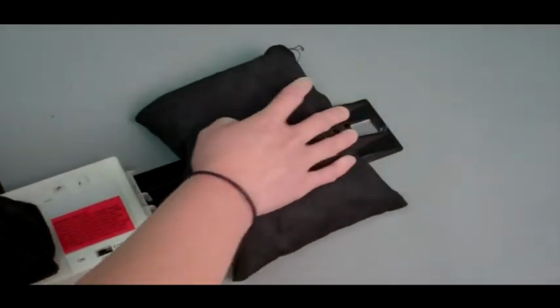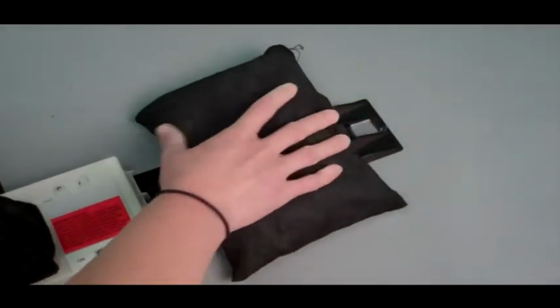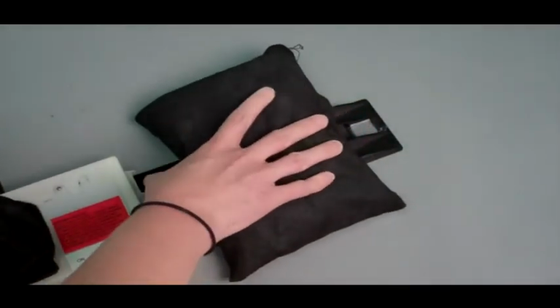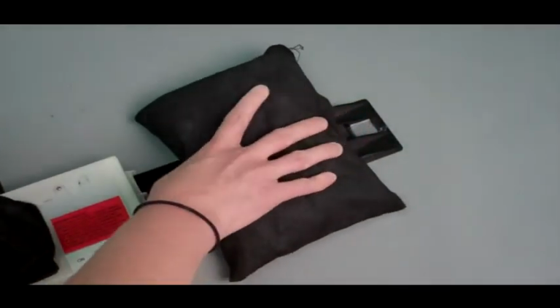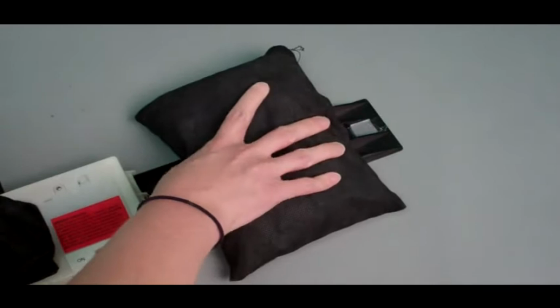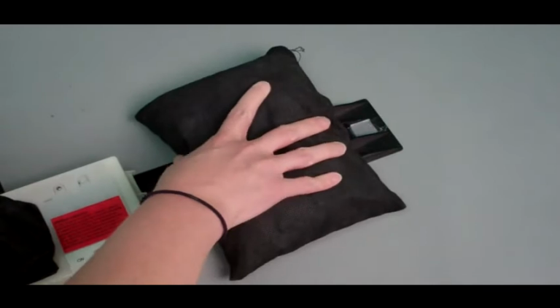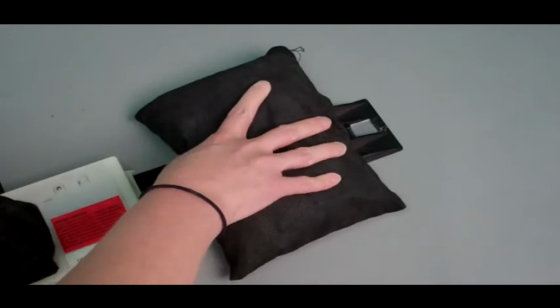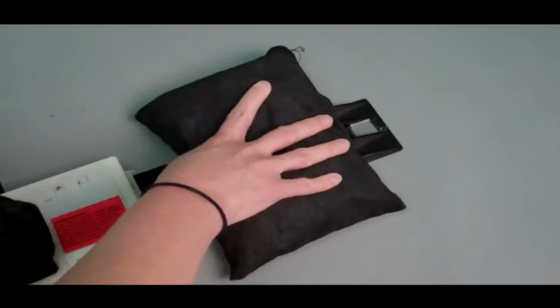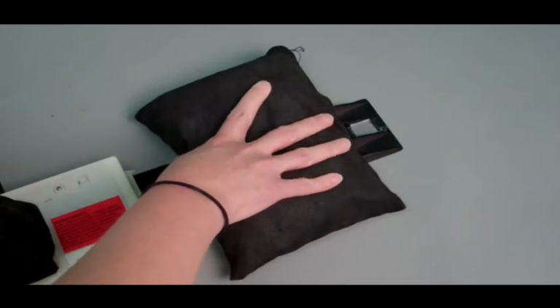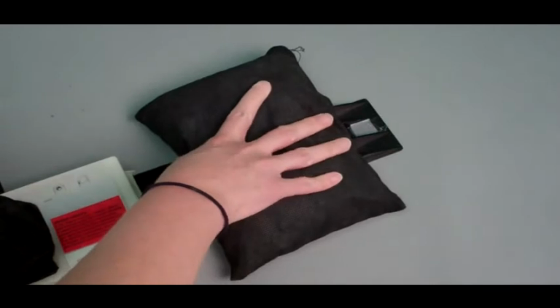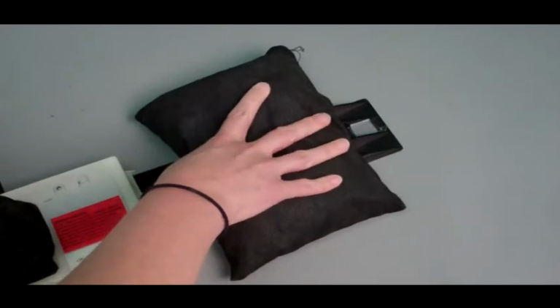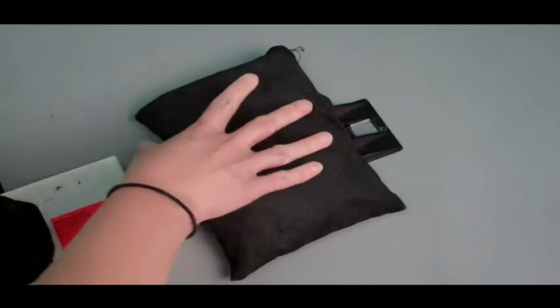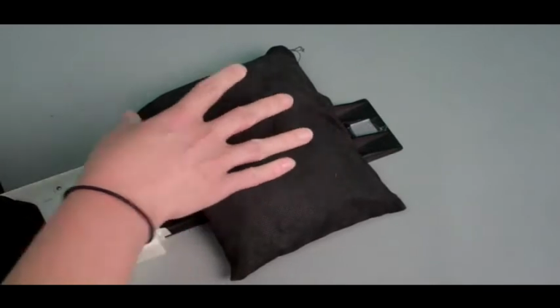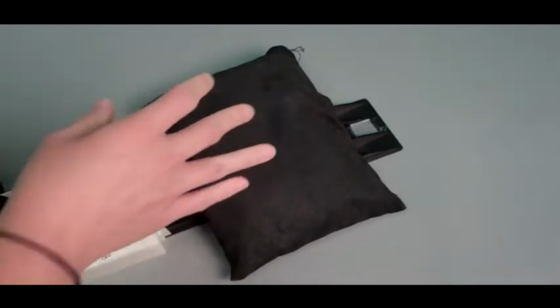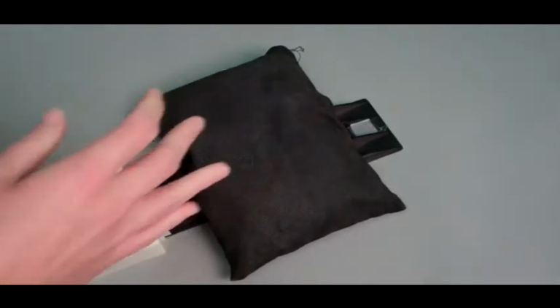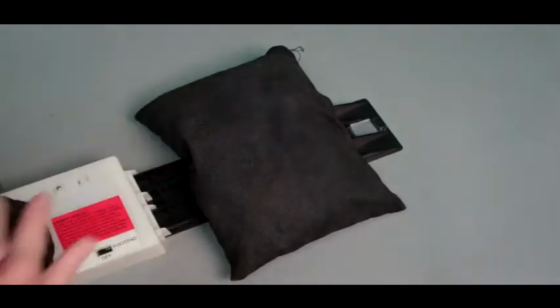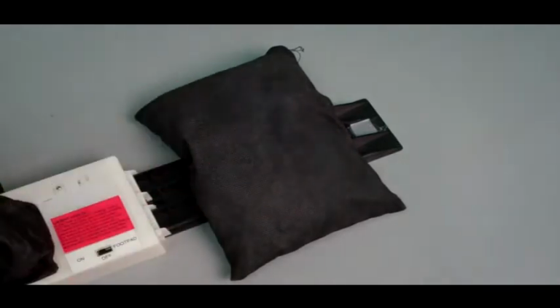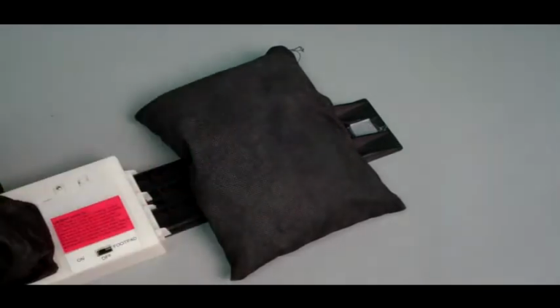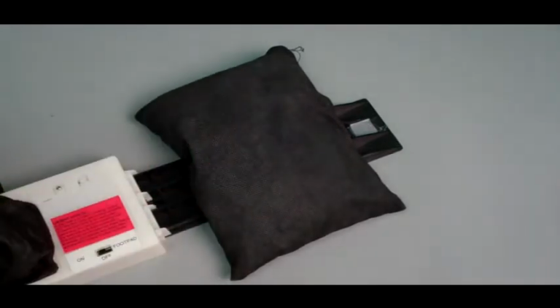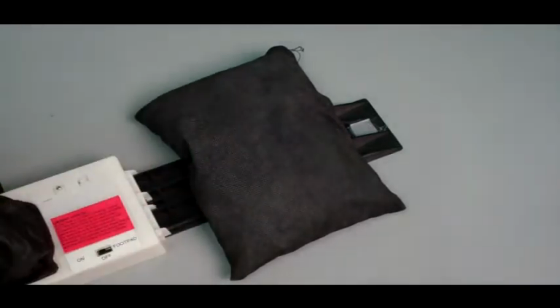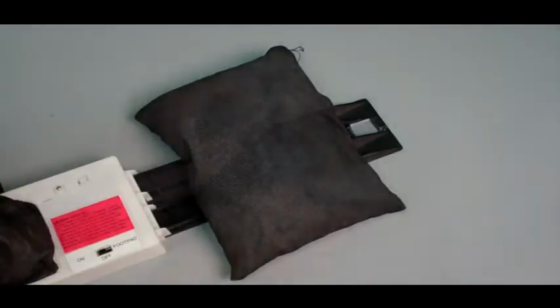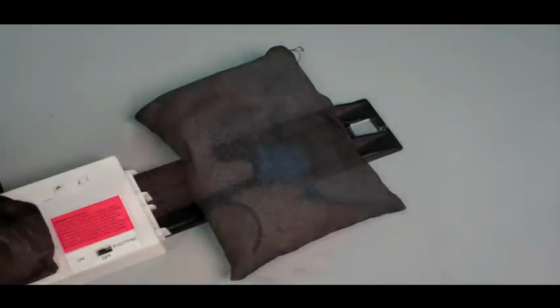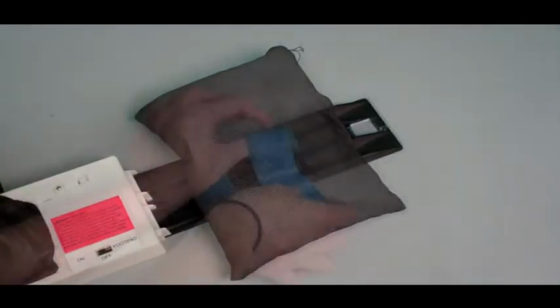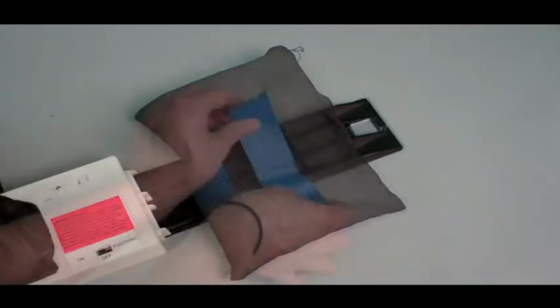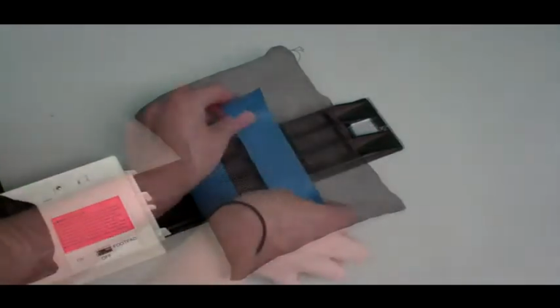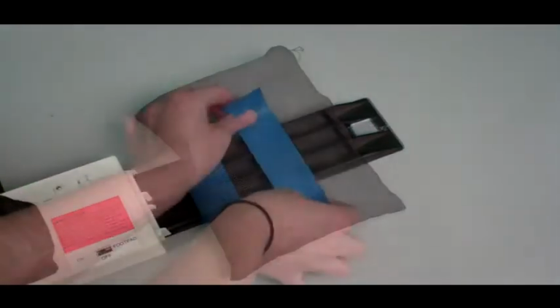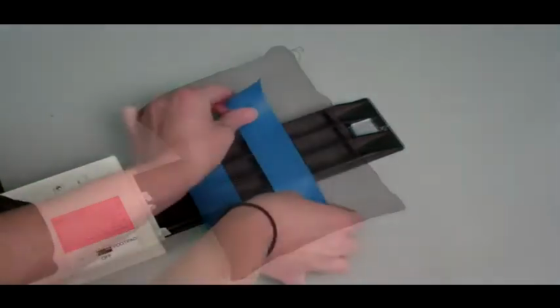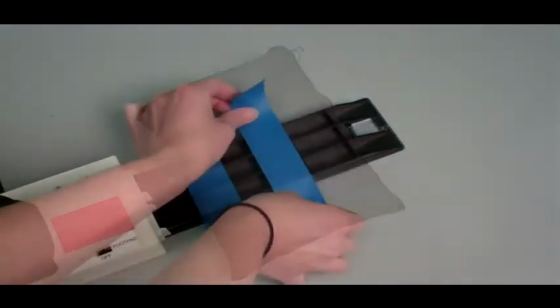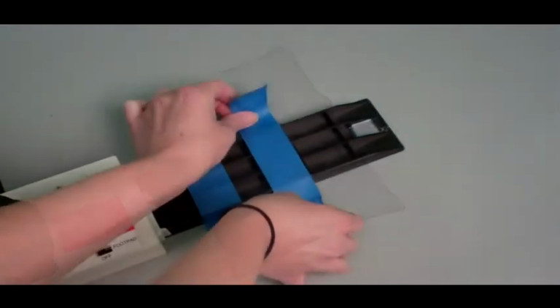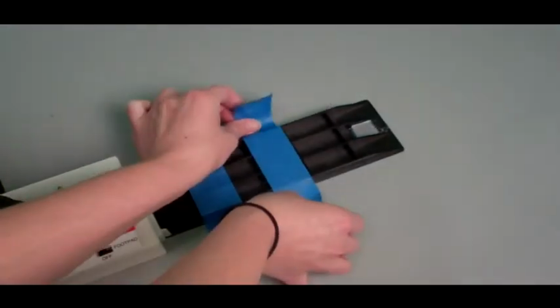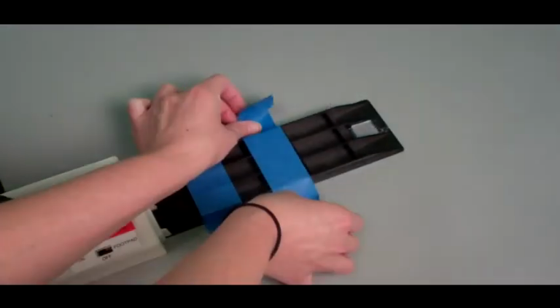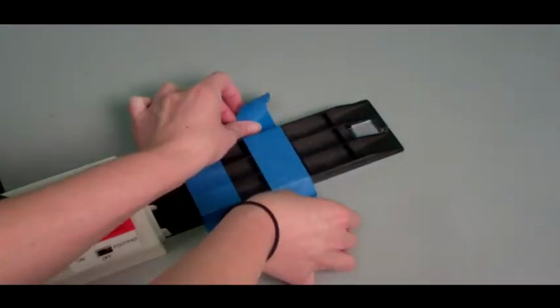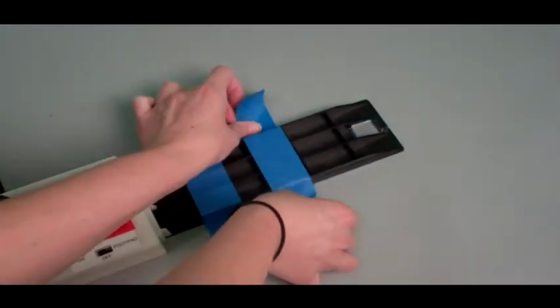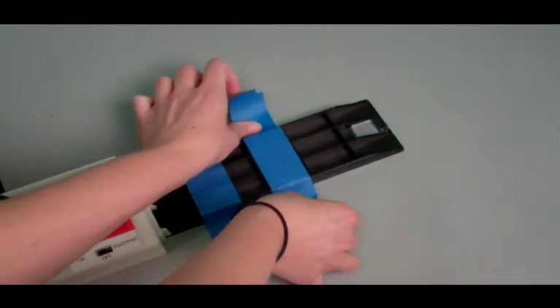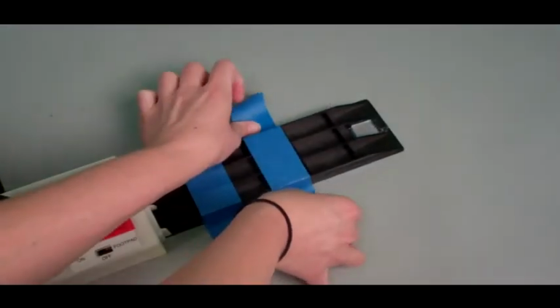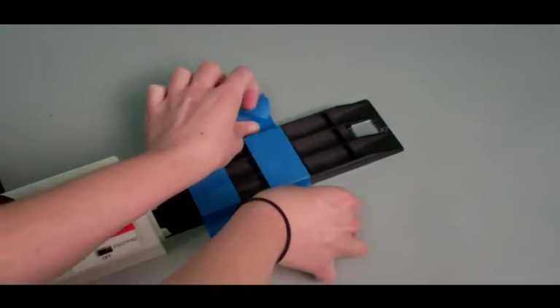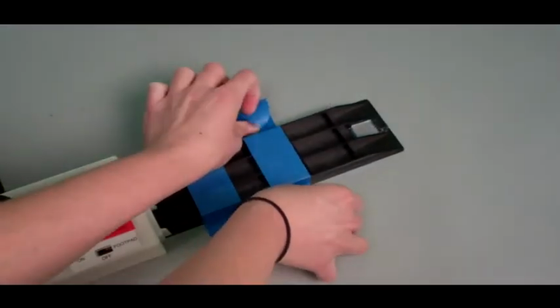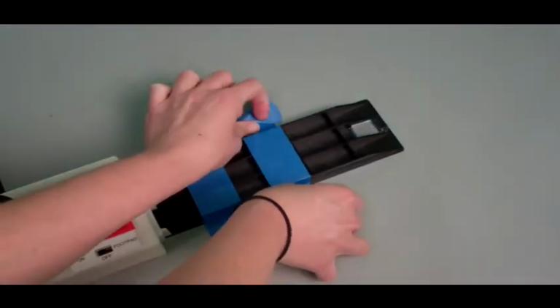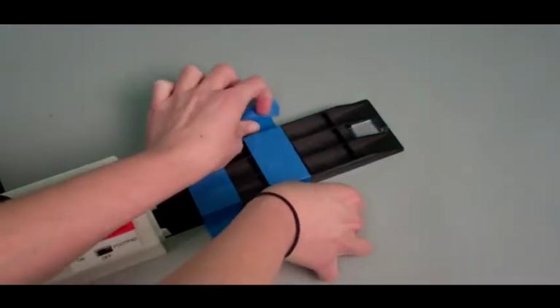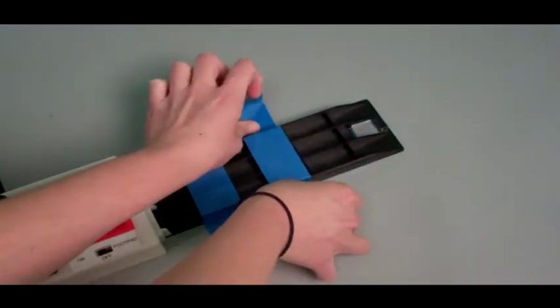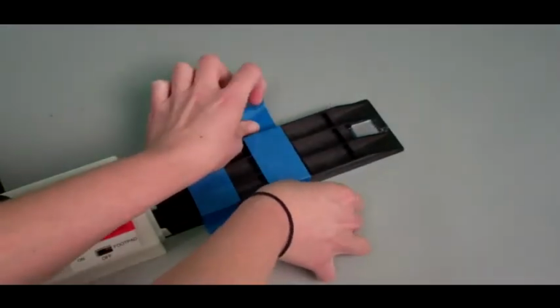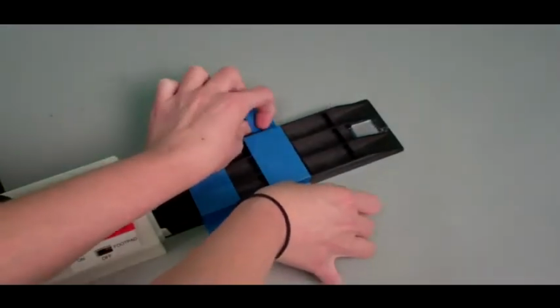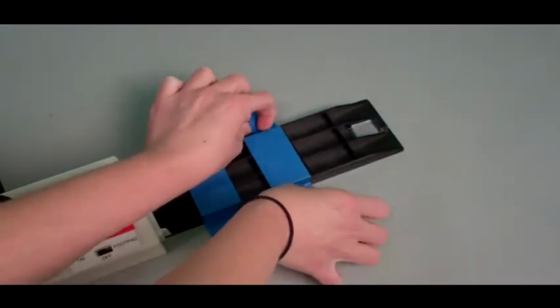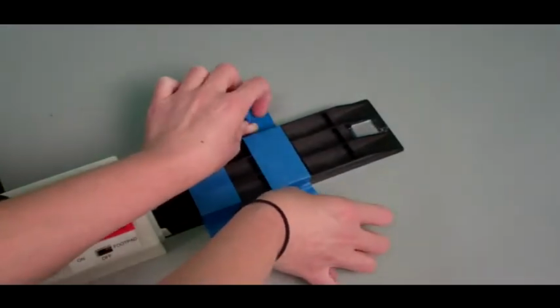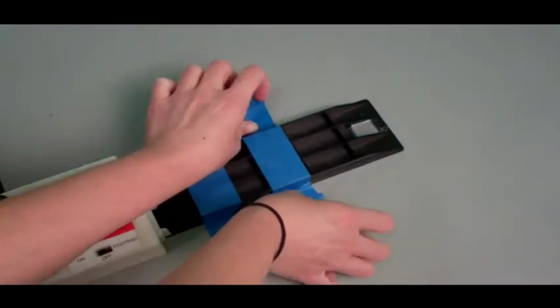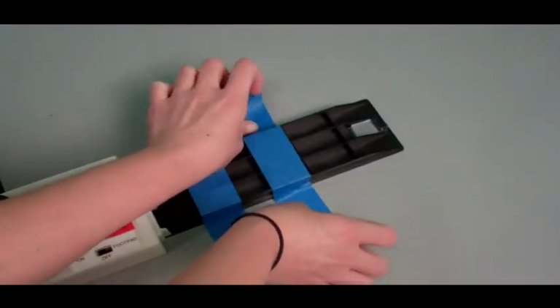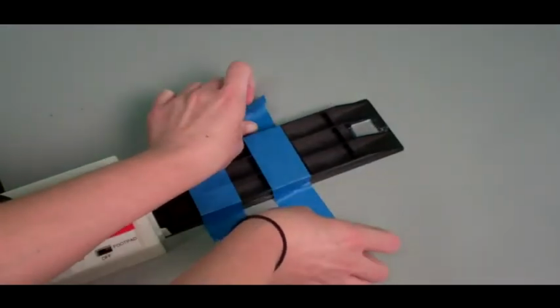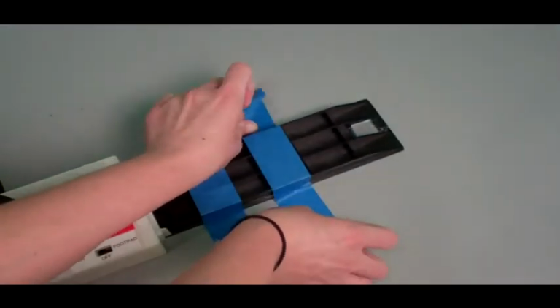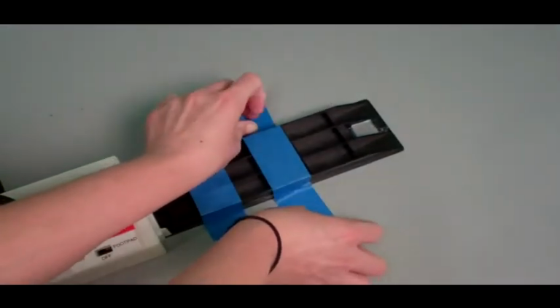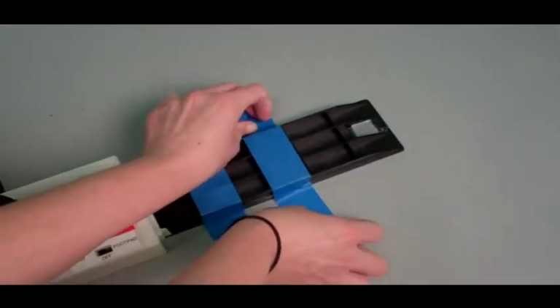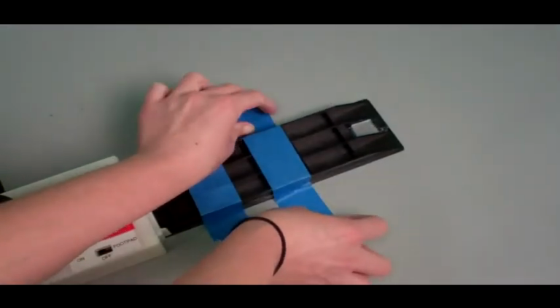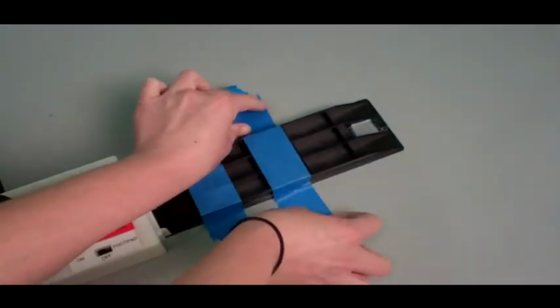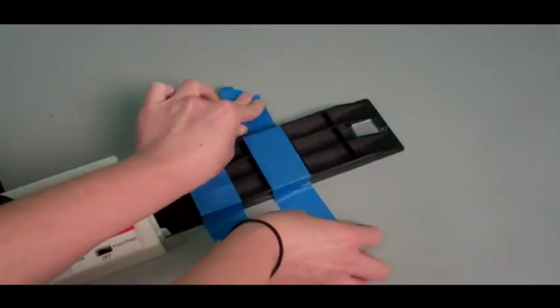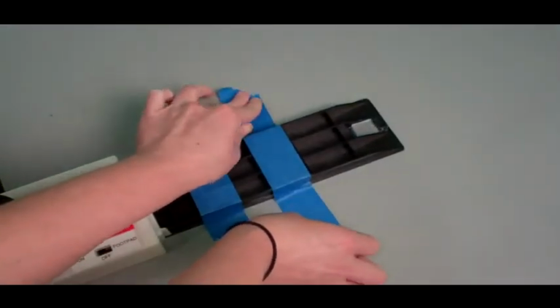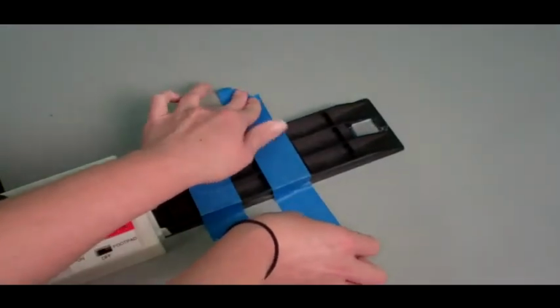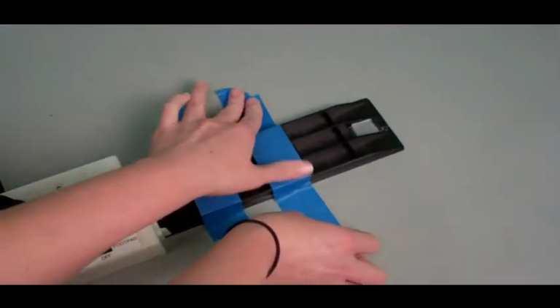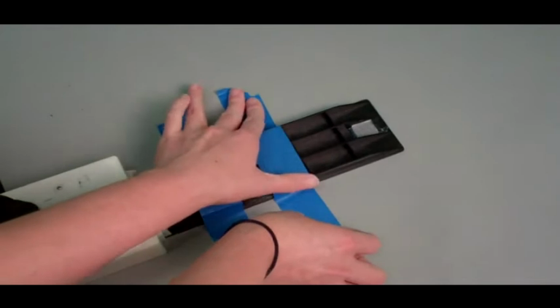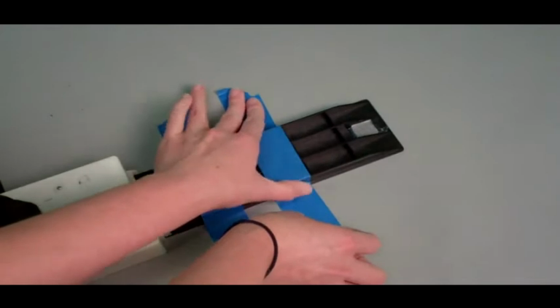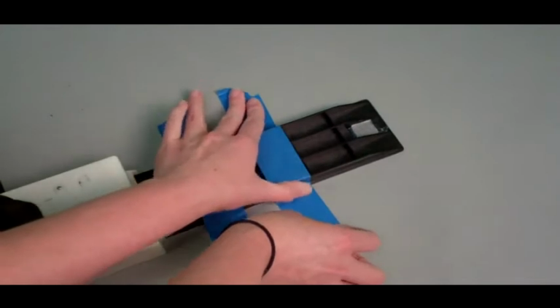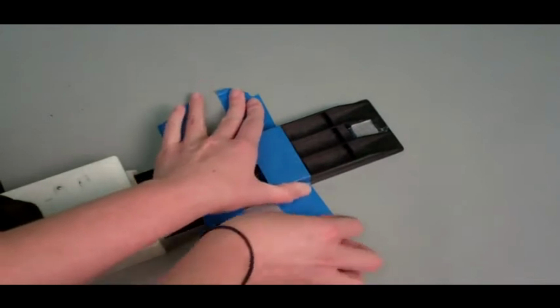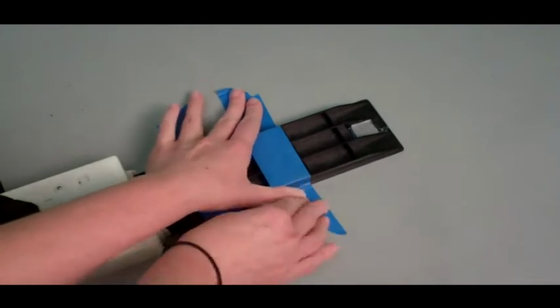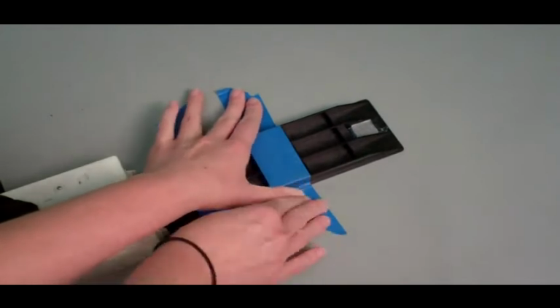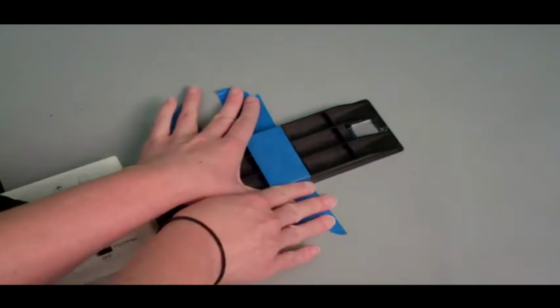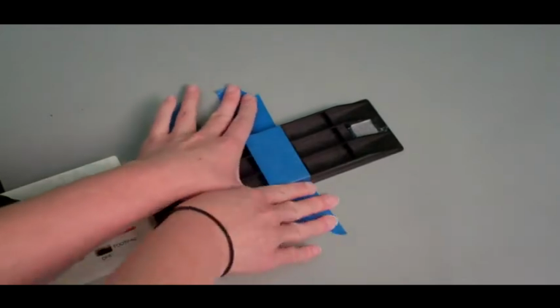When needed, add weight or tape down the feet. This will increase the overall stability.